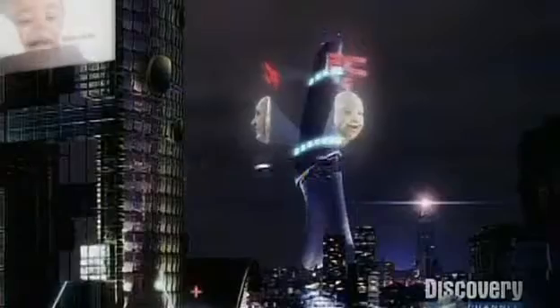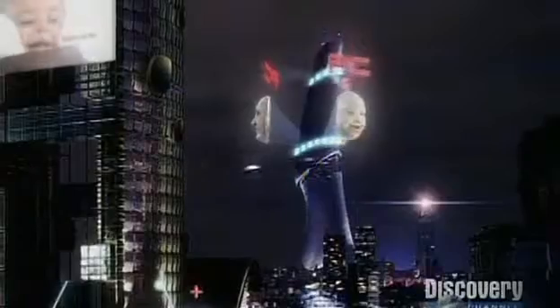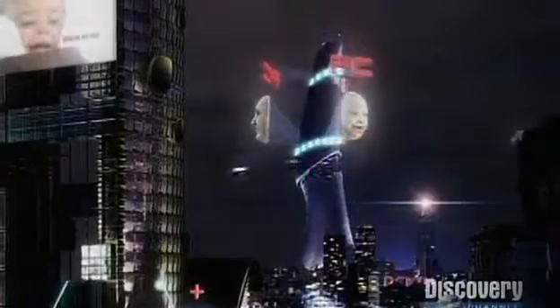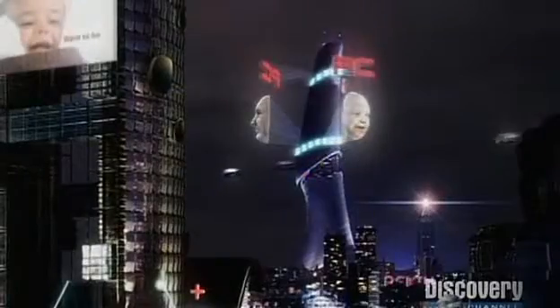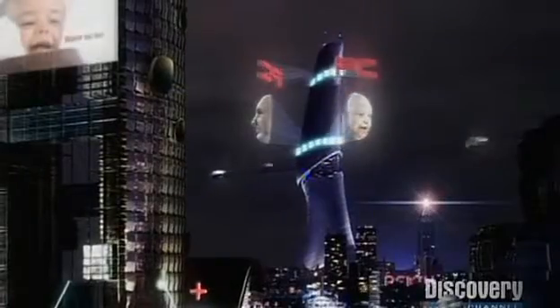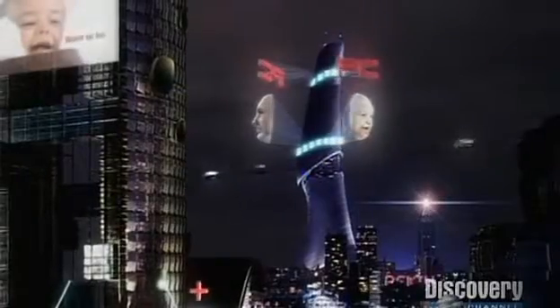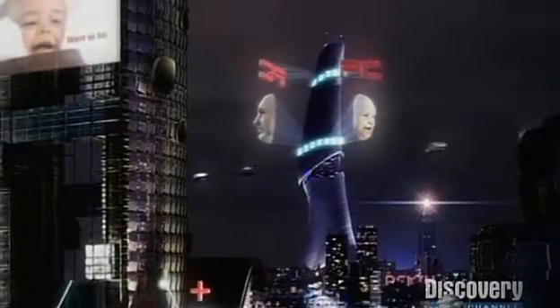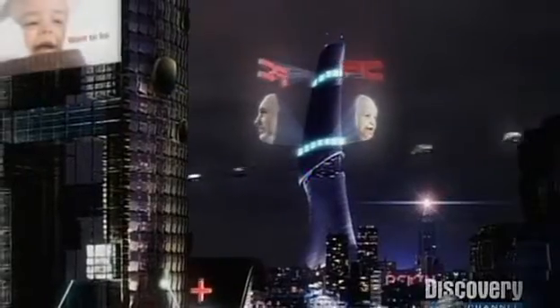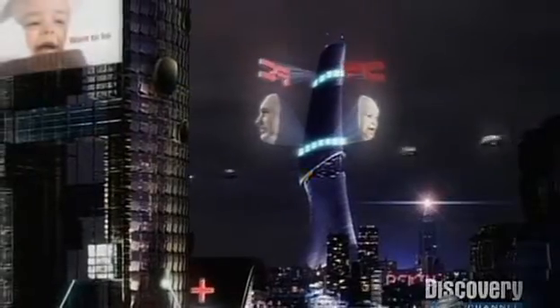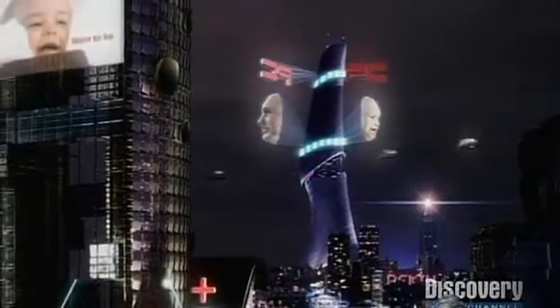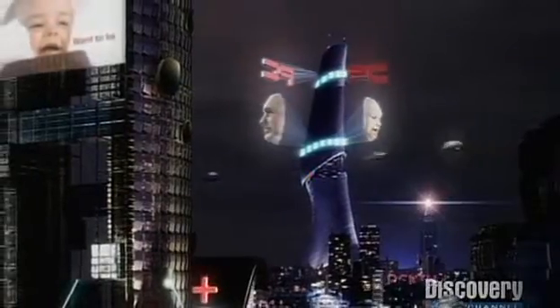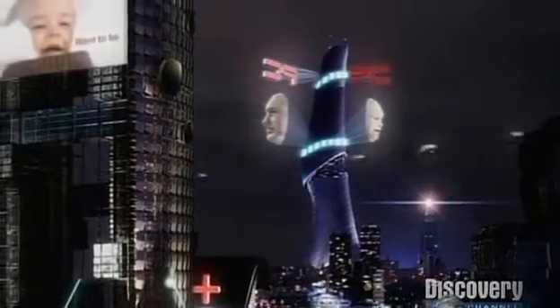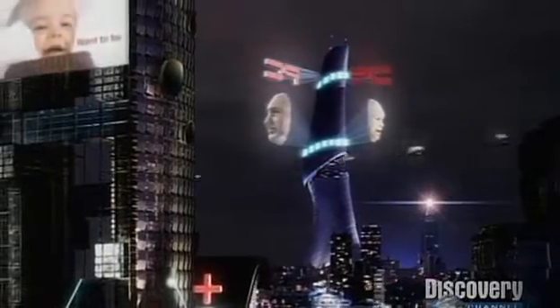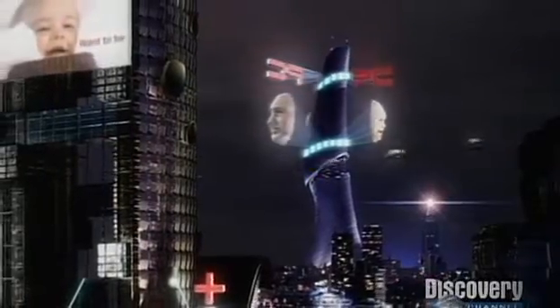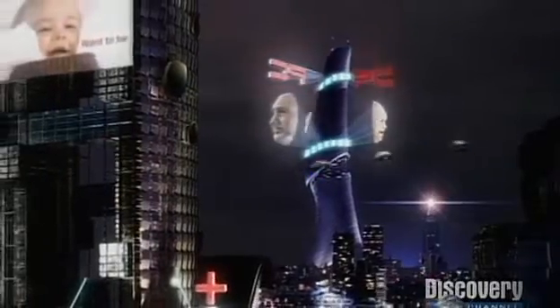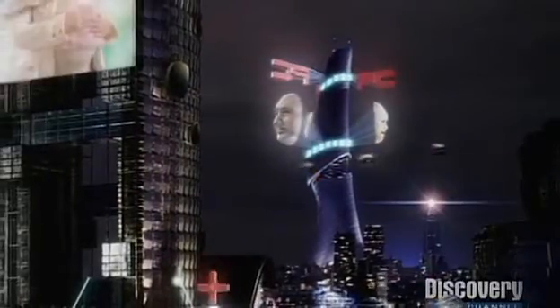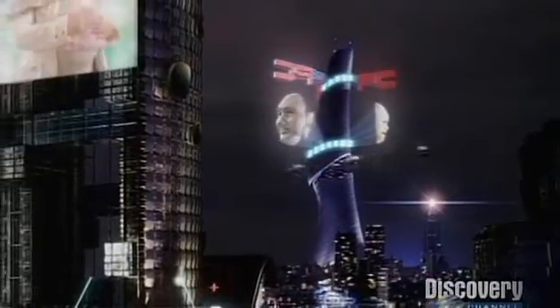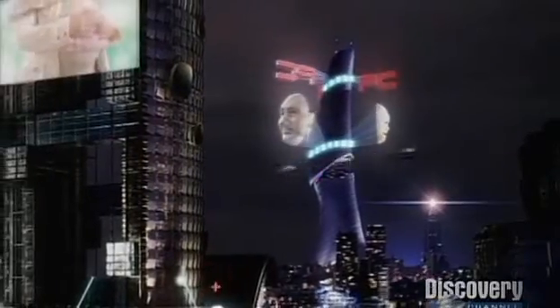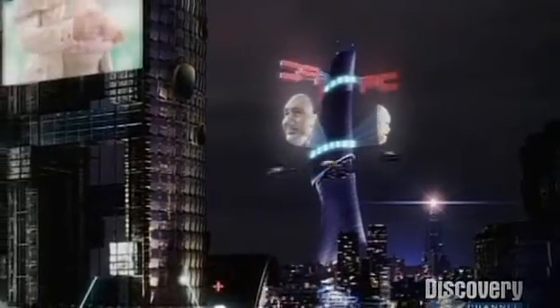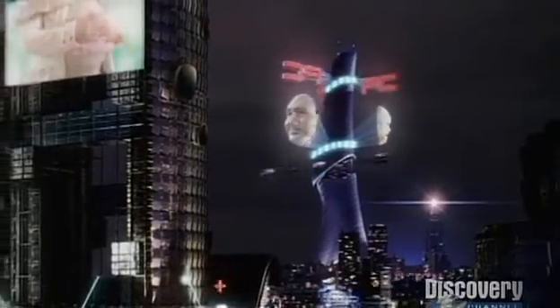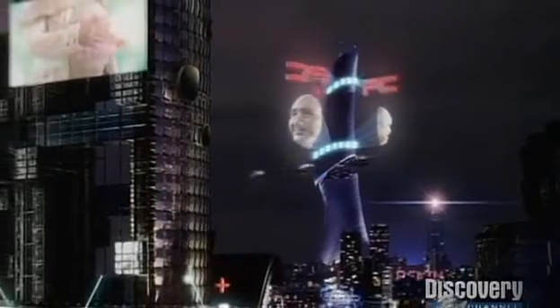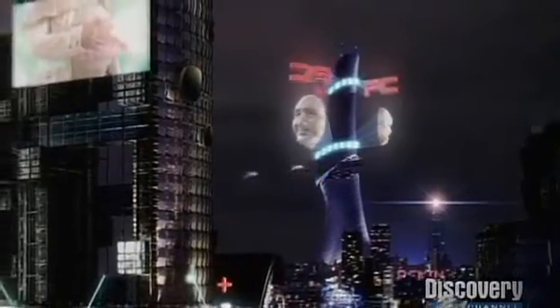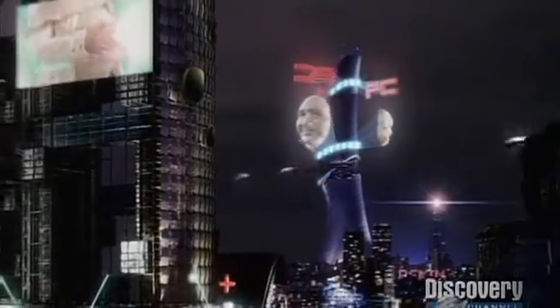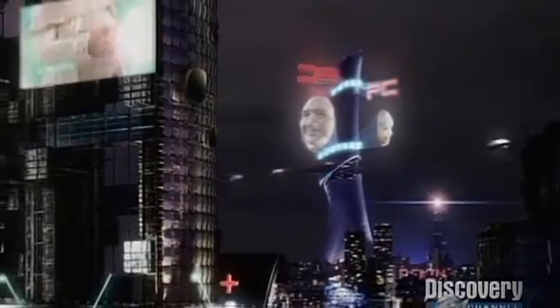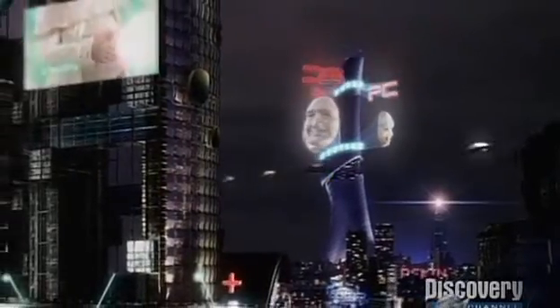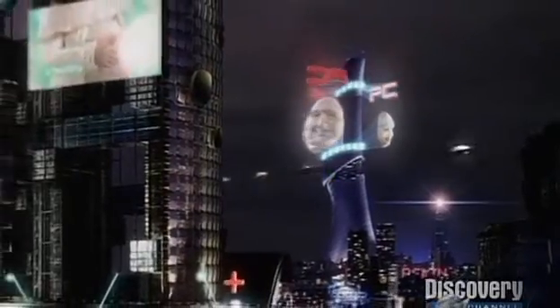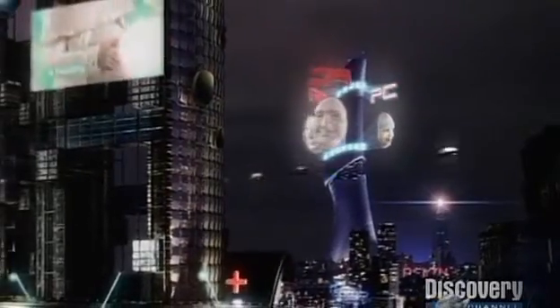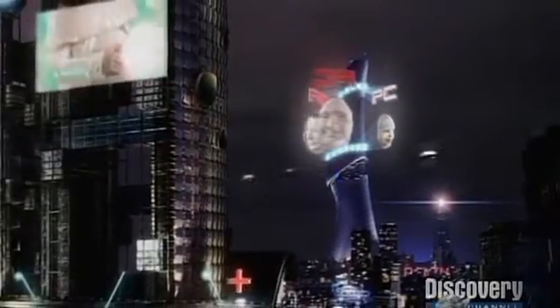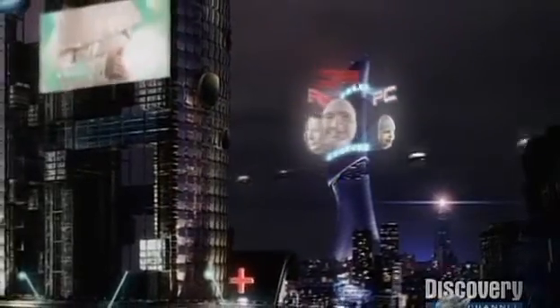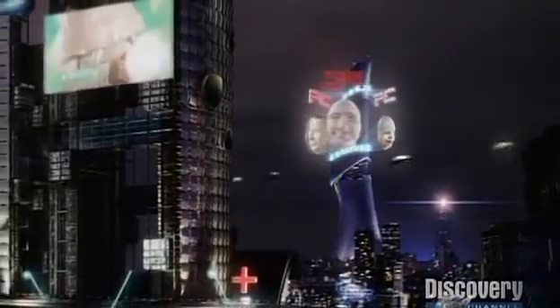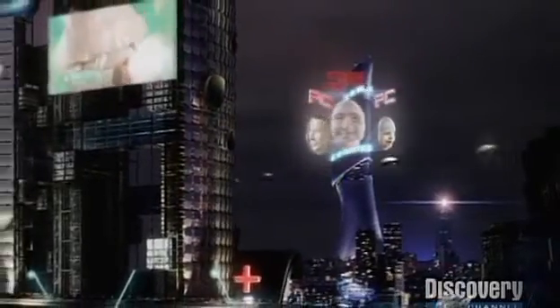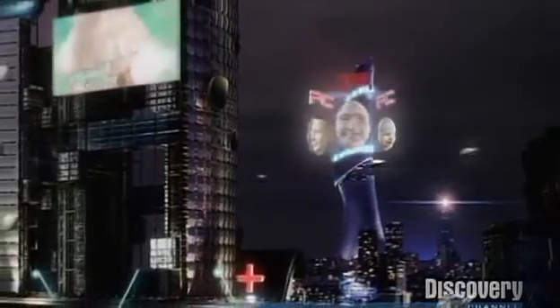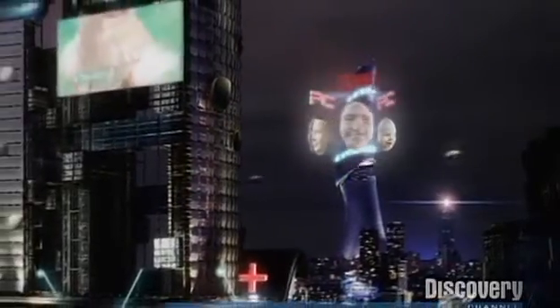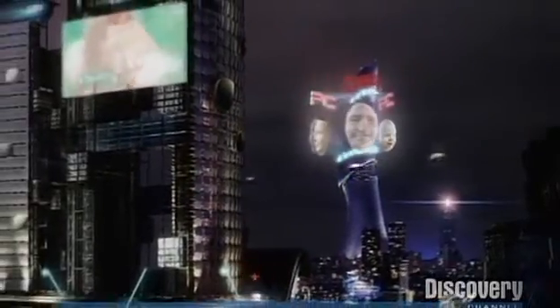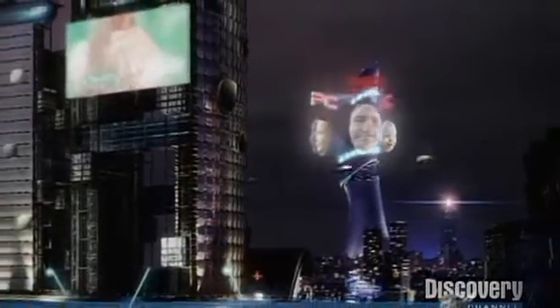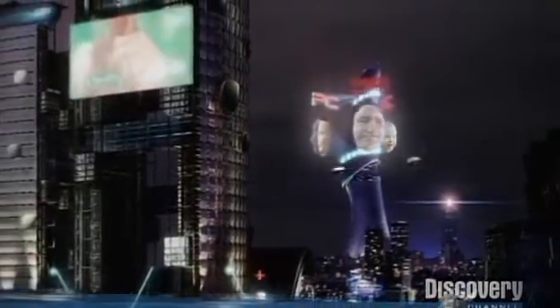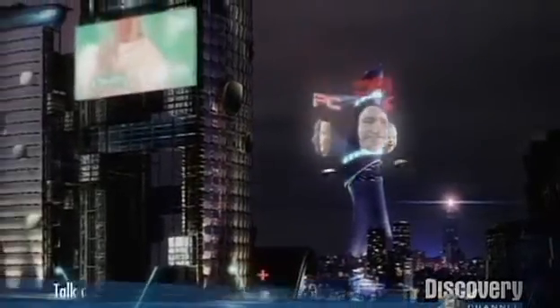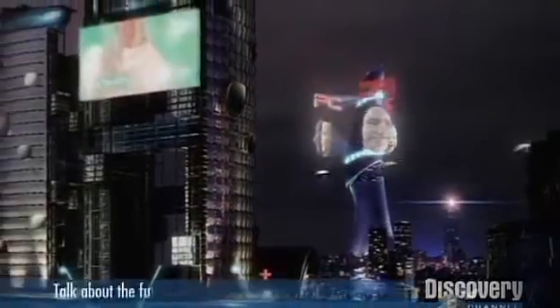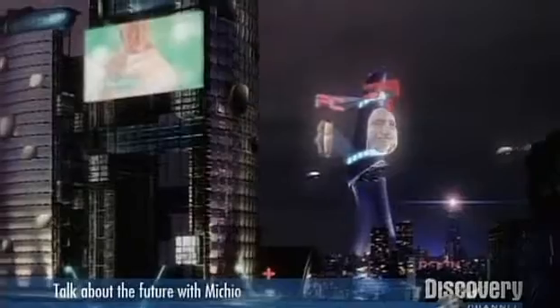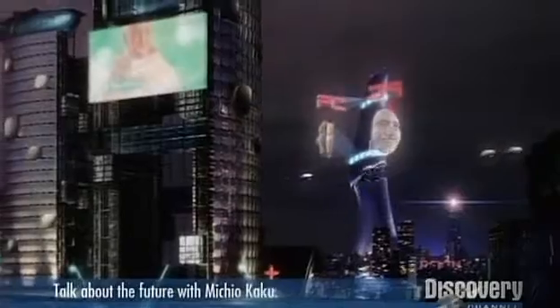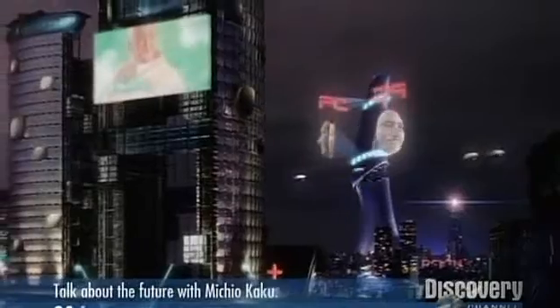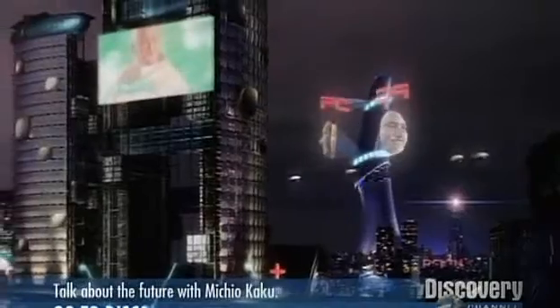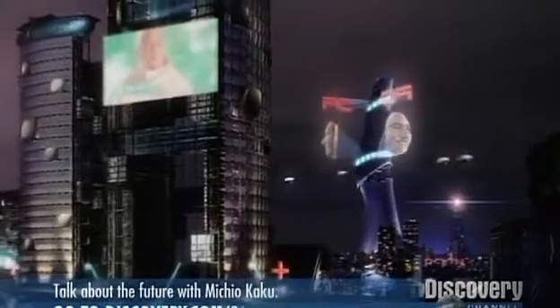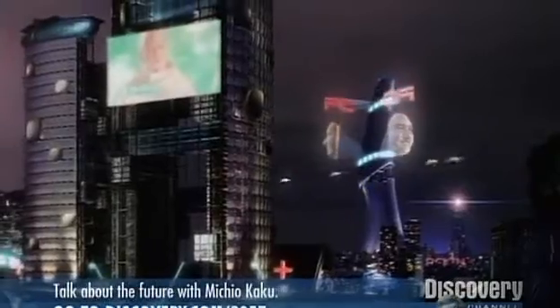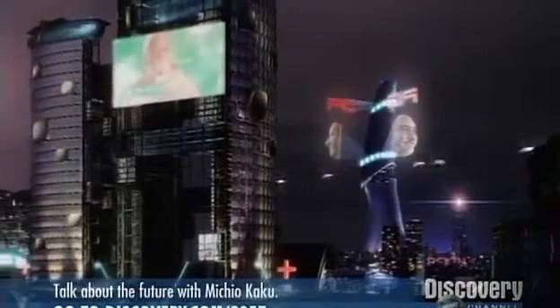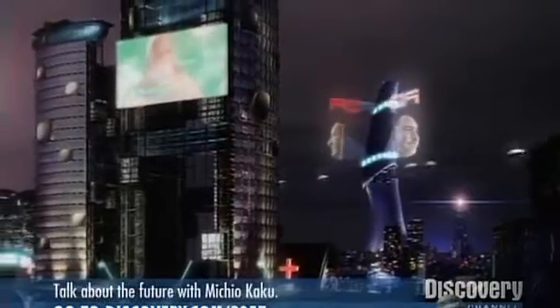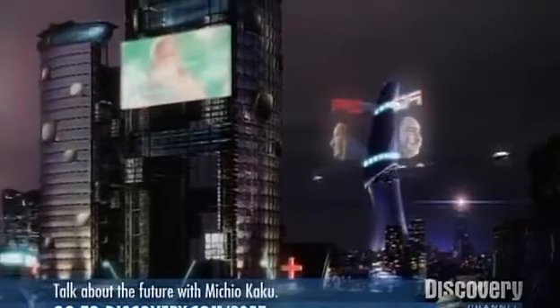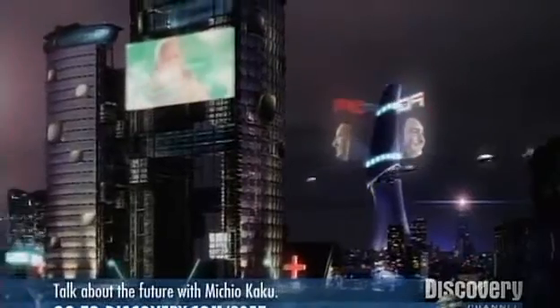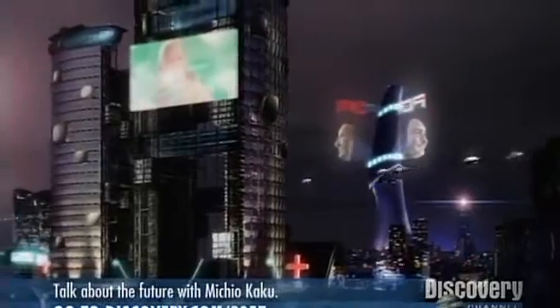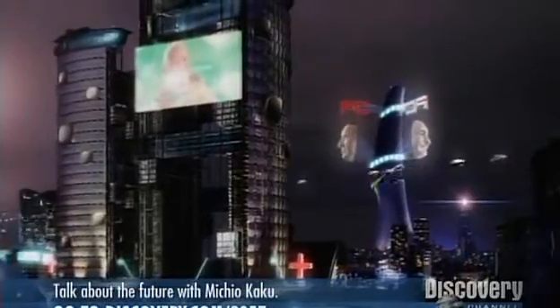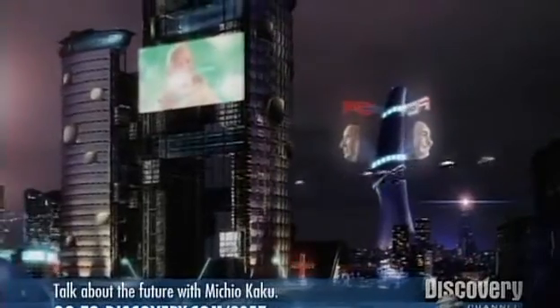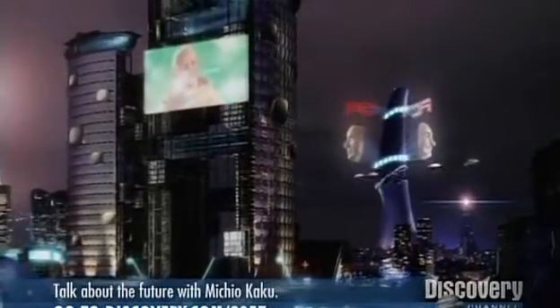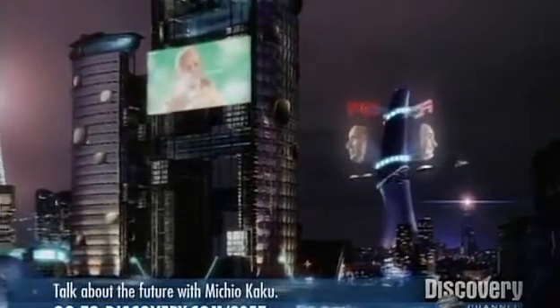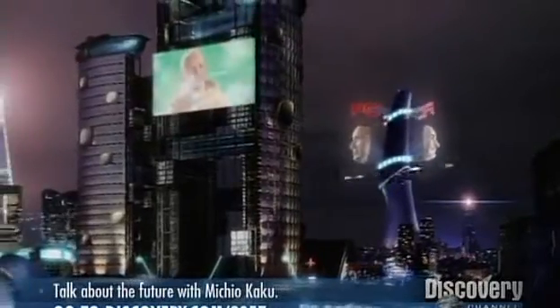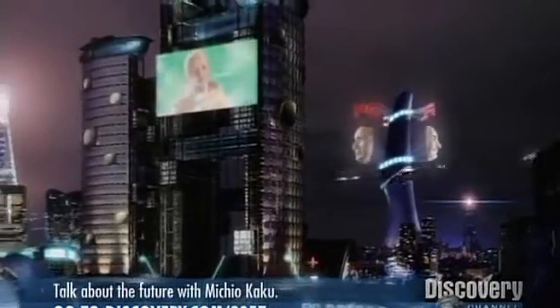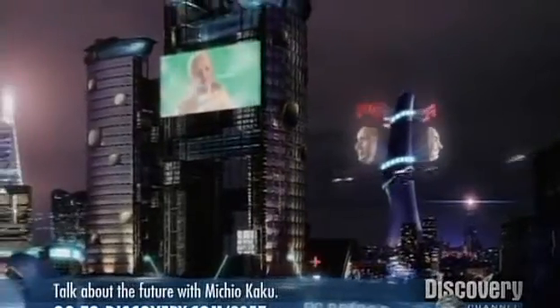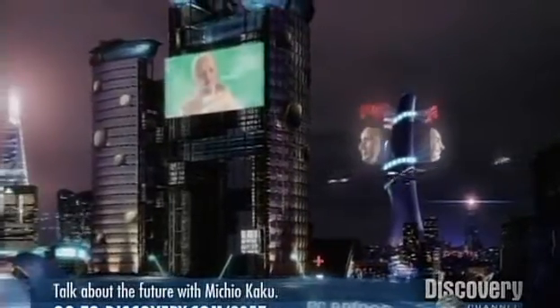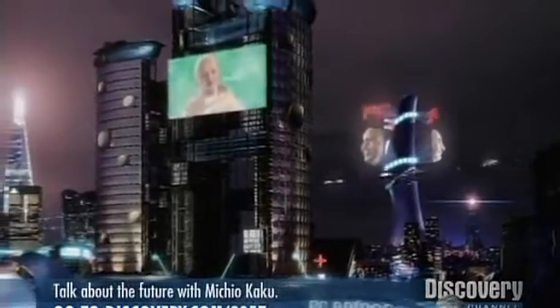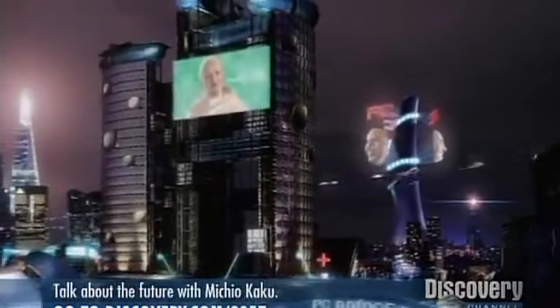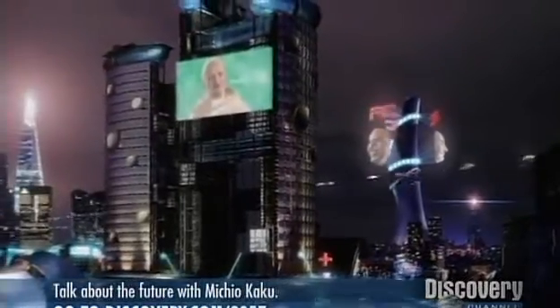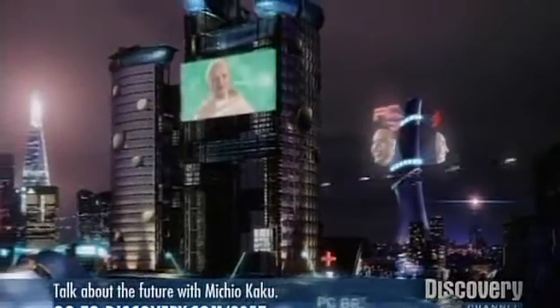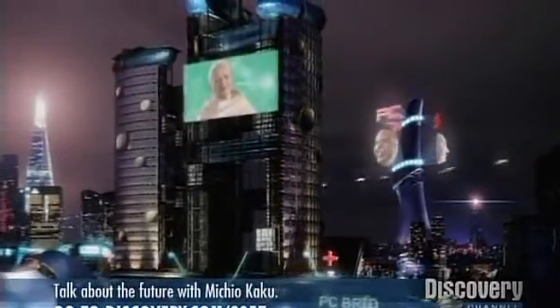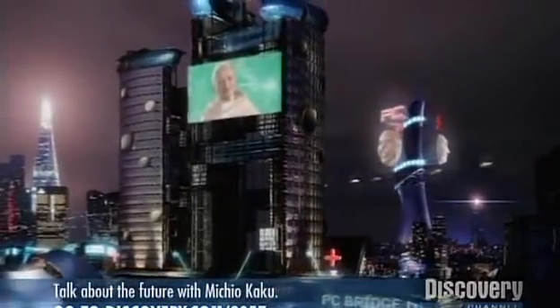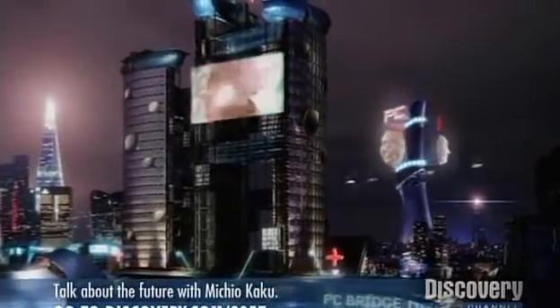In 50 years, brain chips will allow trauma victims to manipulate their limbs. But one has gone further — he manipulated his records.